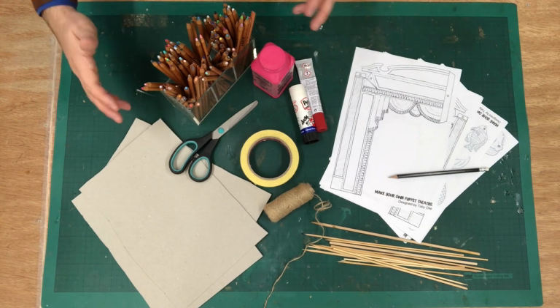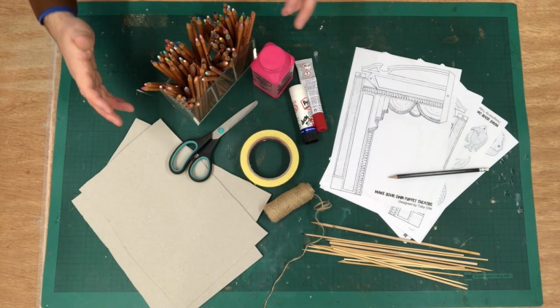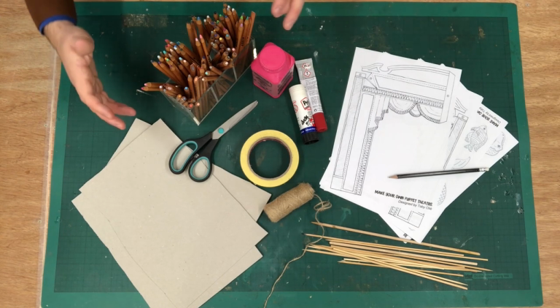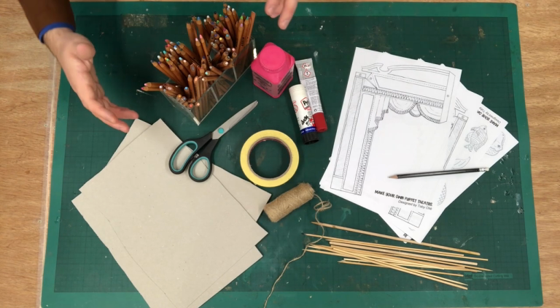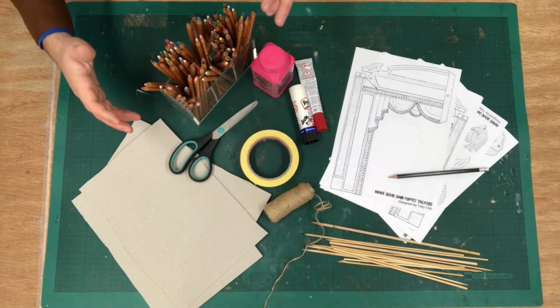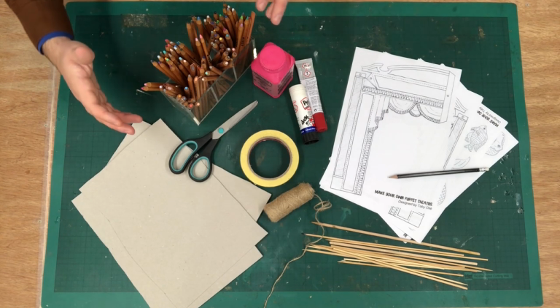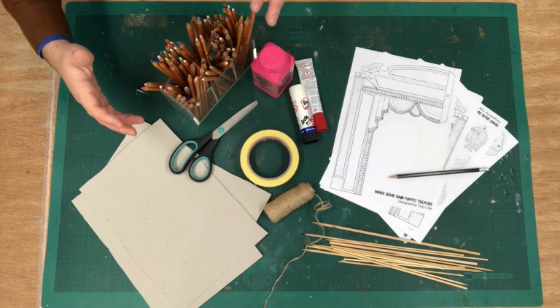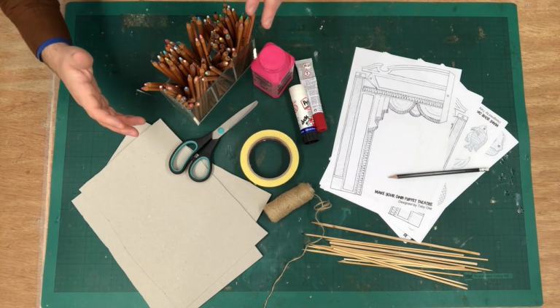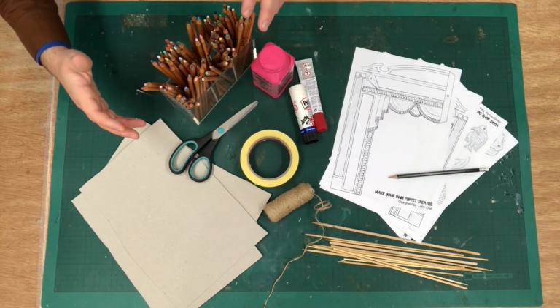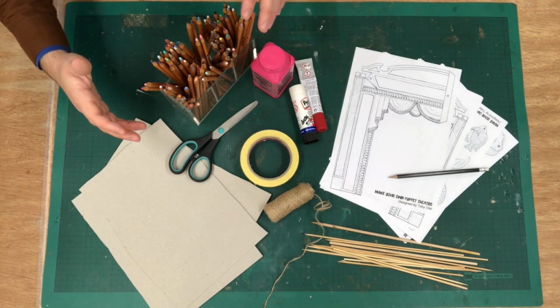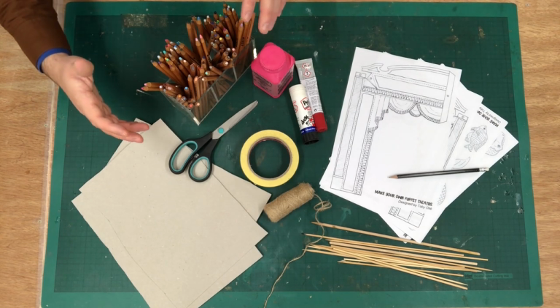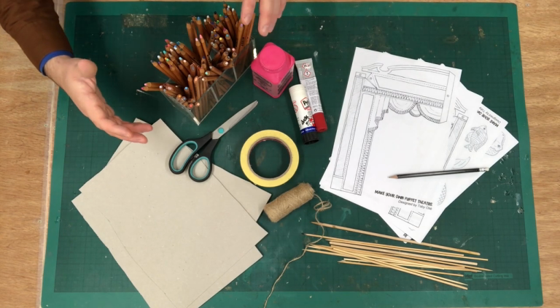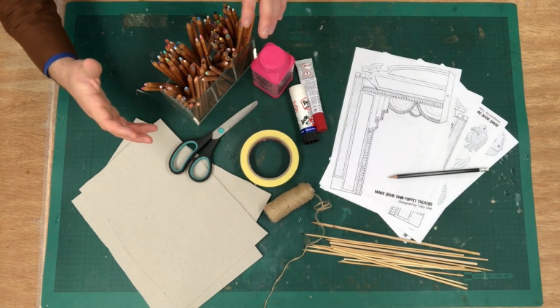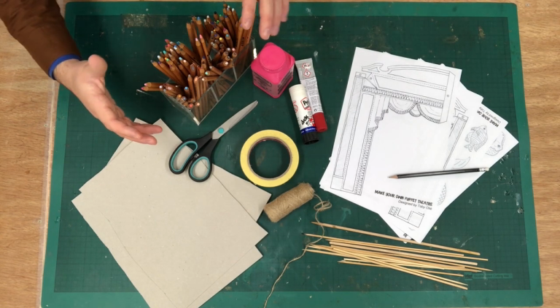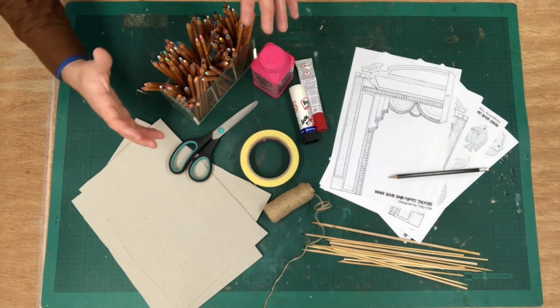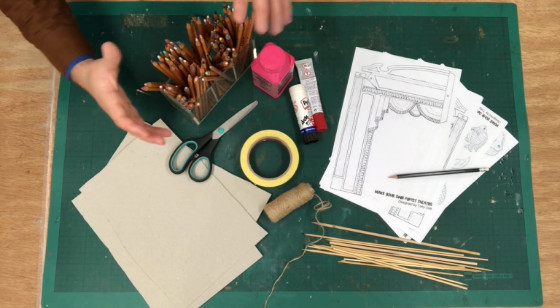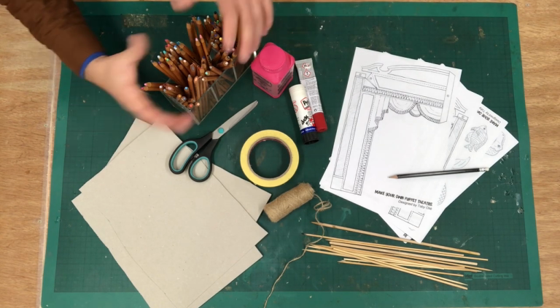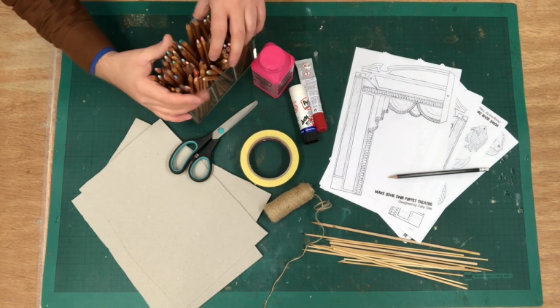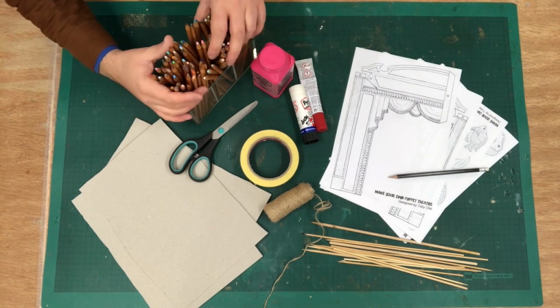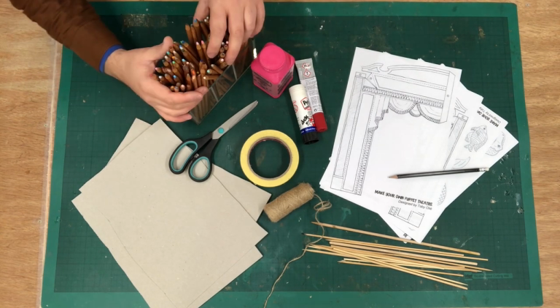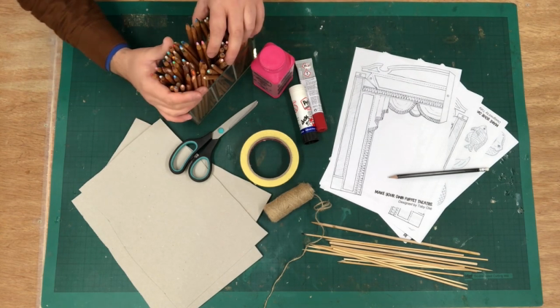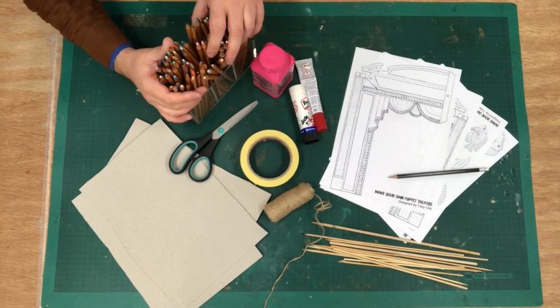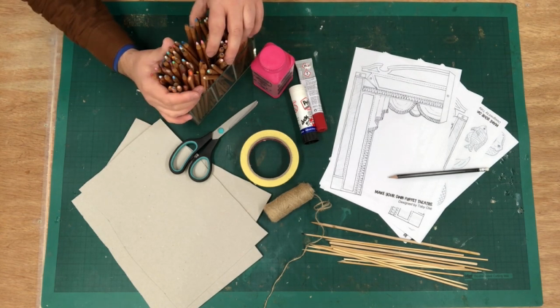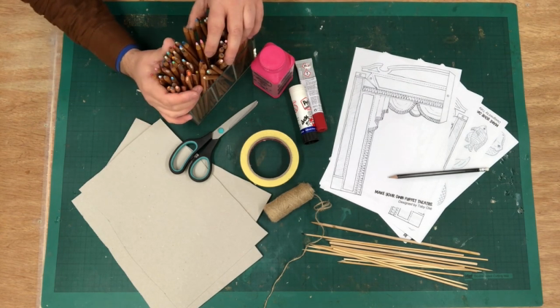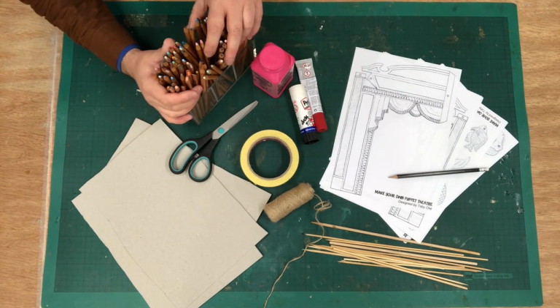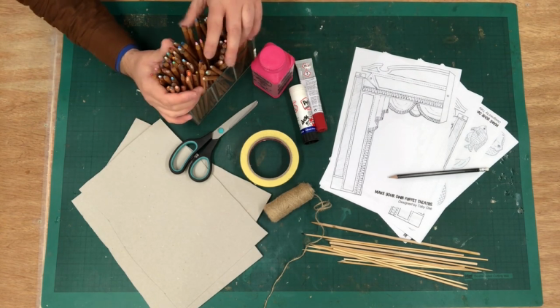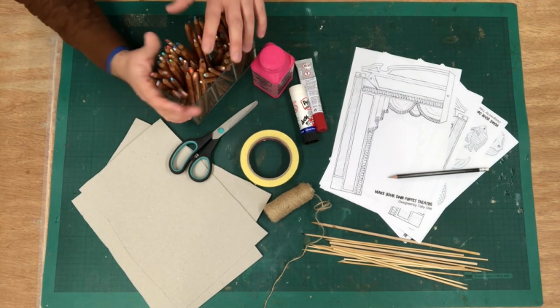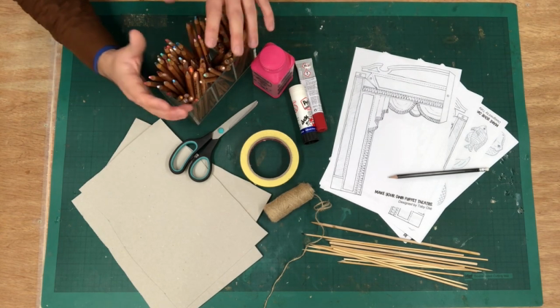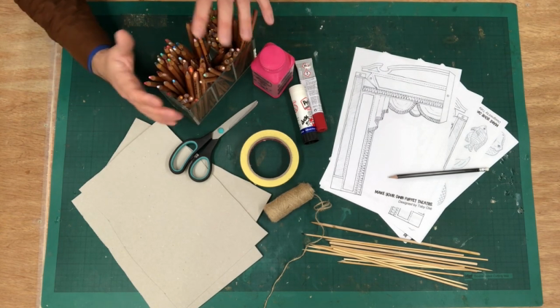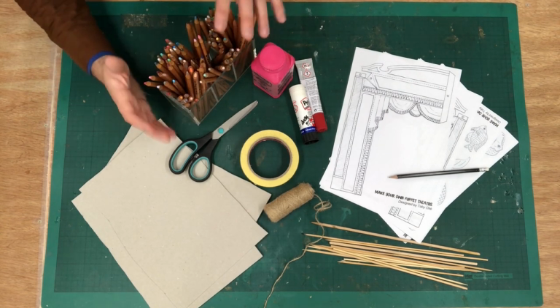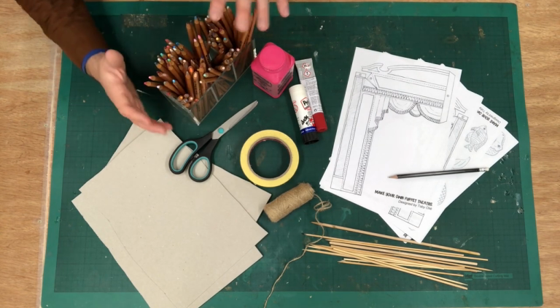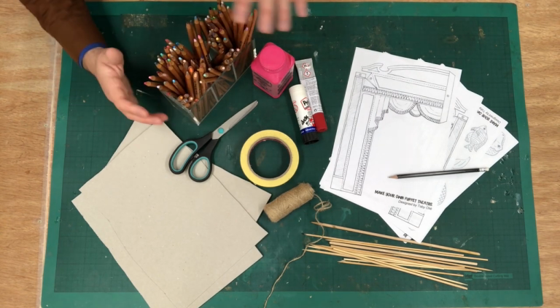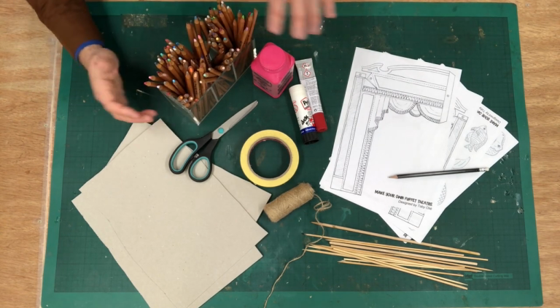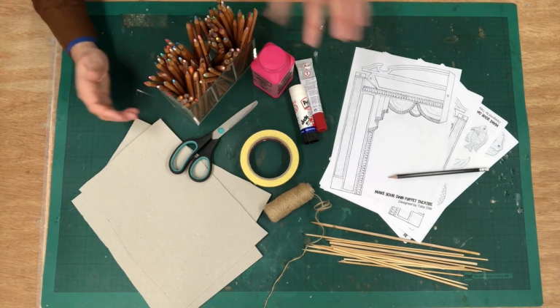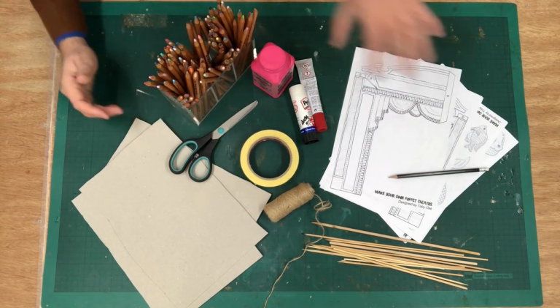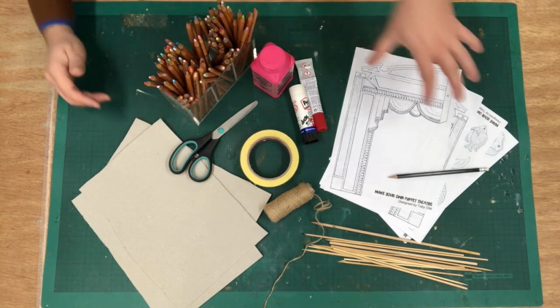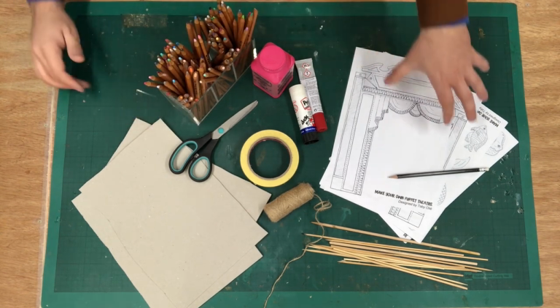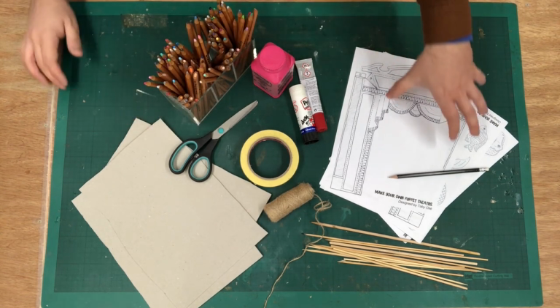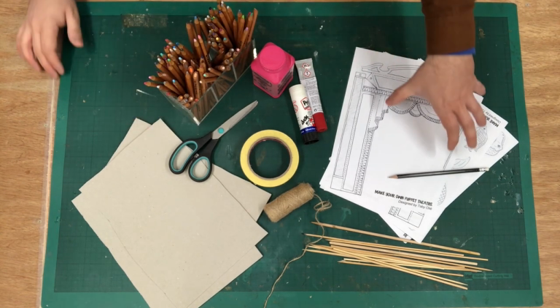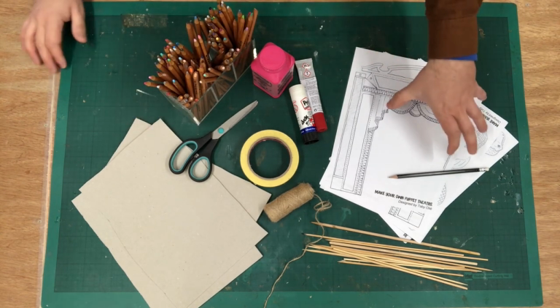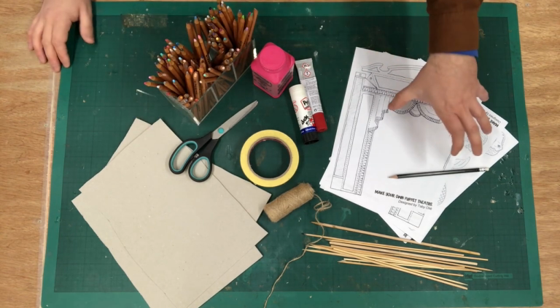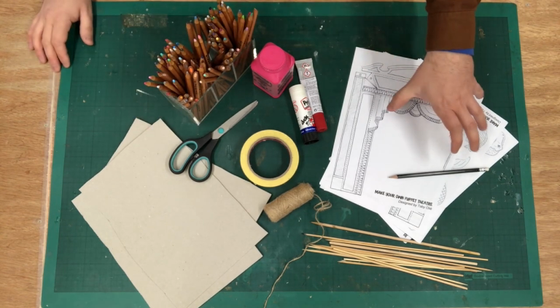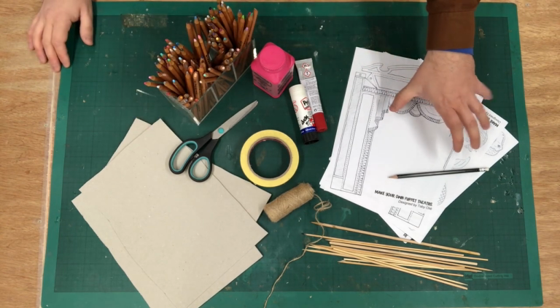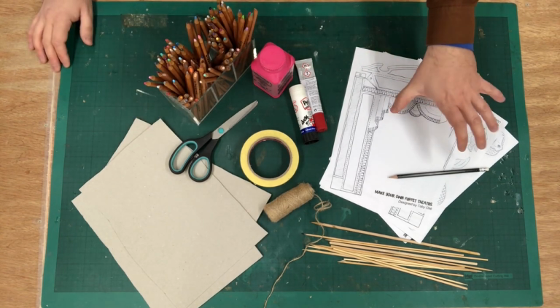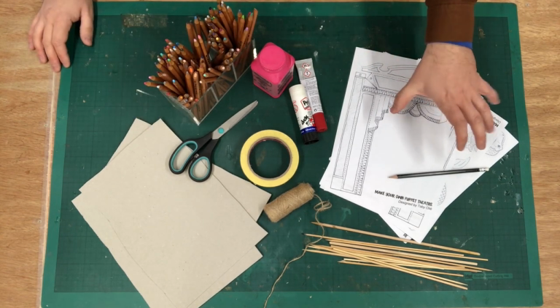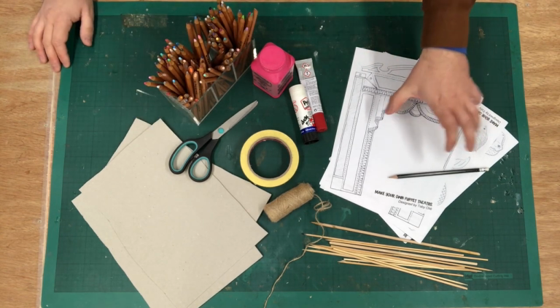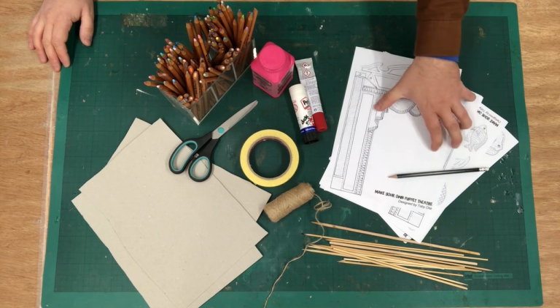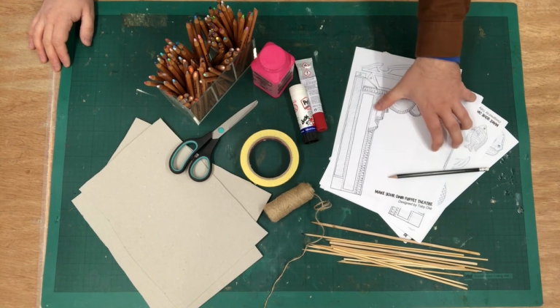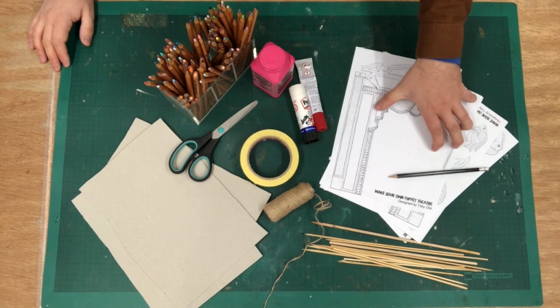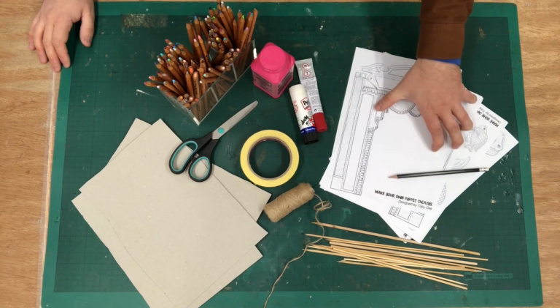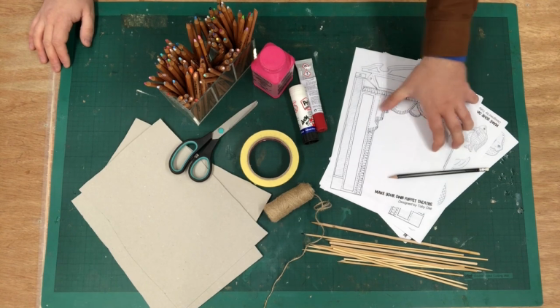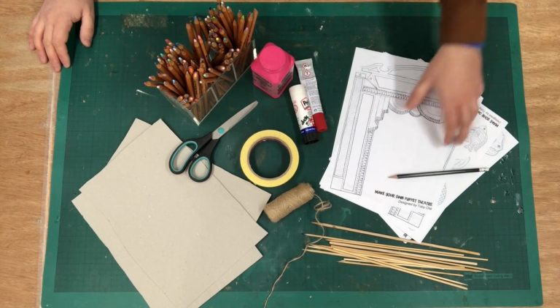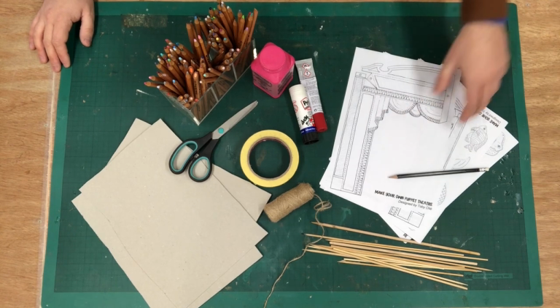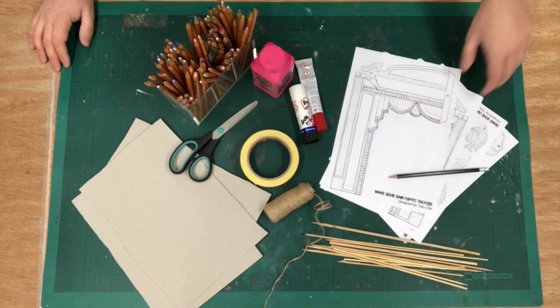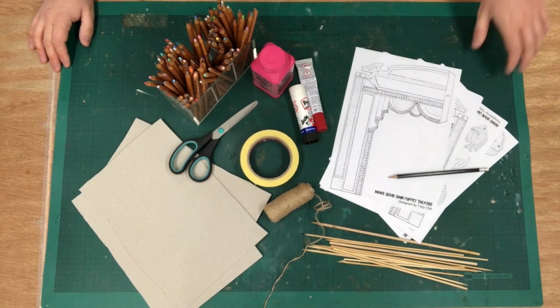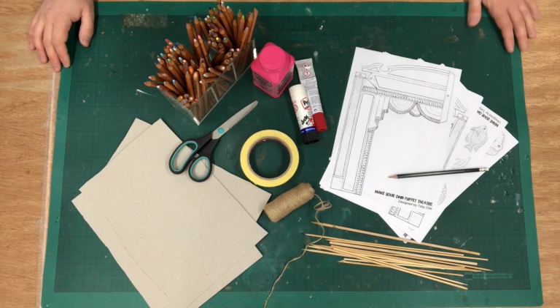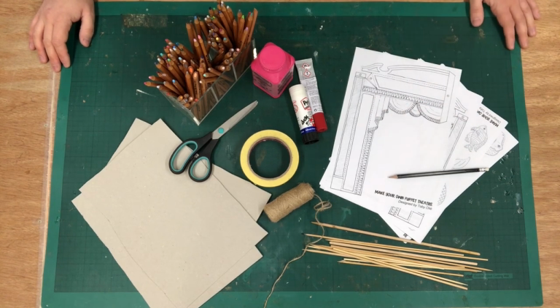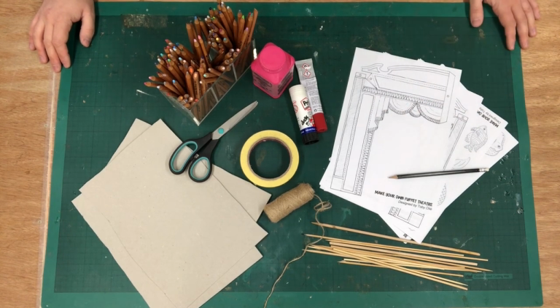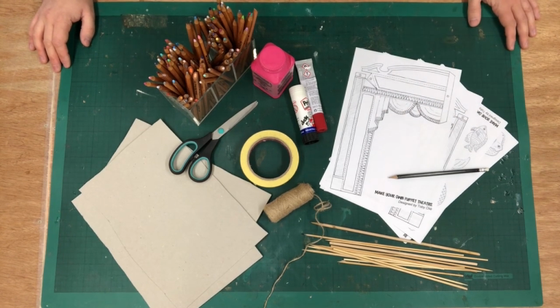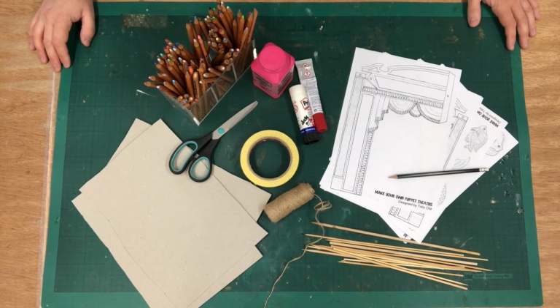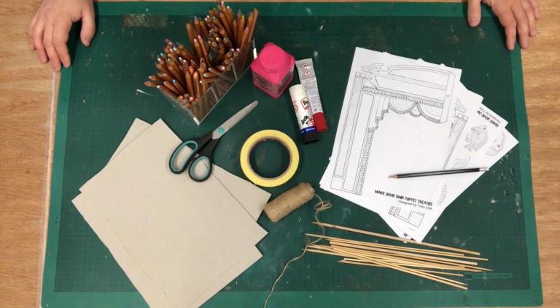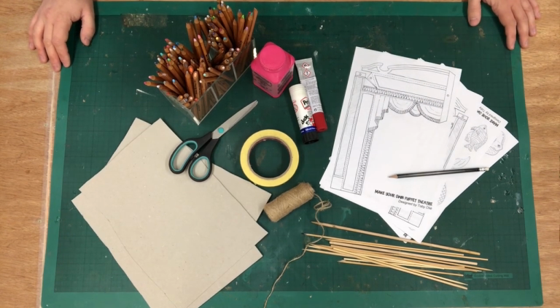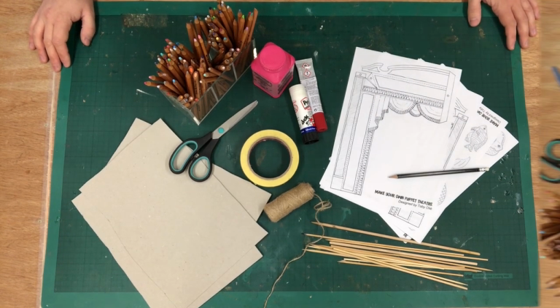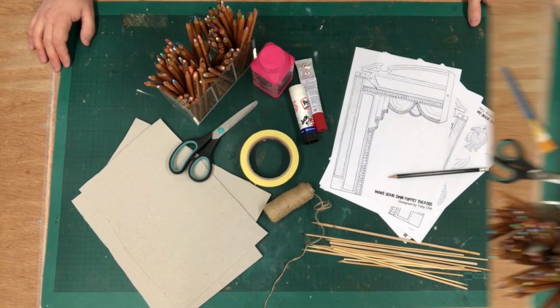And then you're going to need pencils, paint, pens — anything to colour your pattern pieces in. So let's get started.